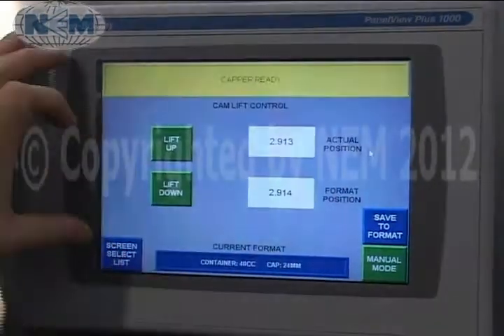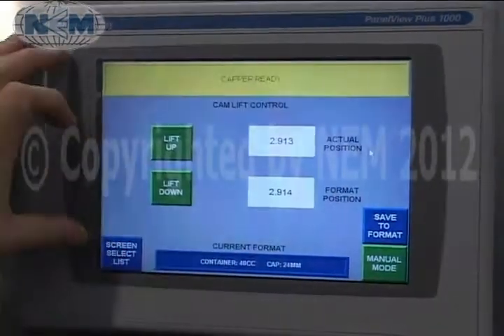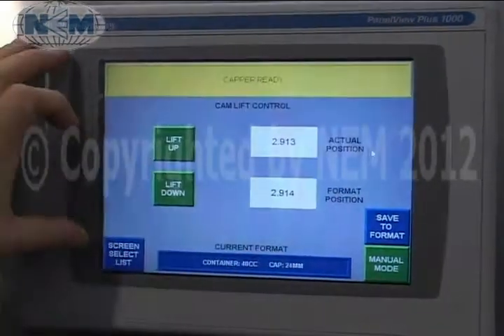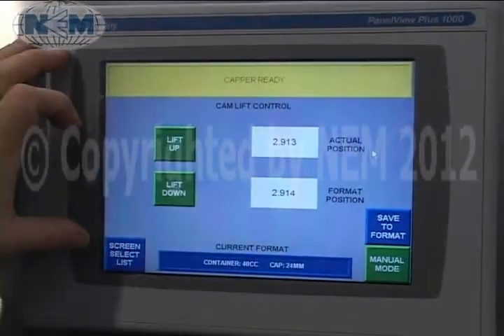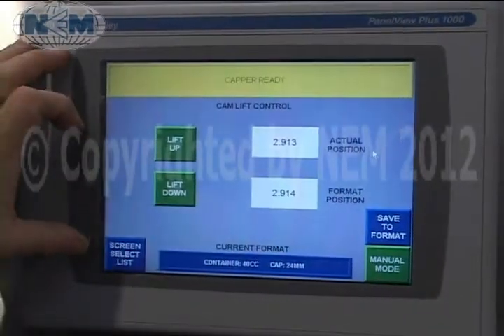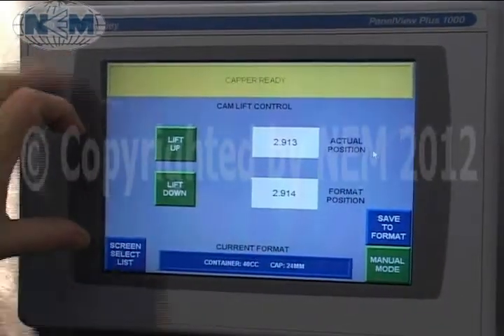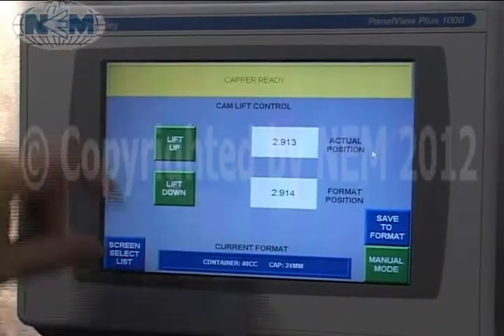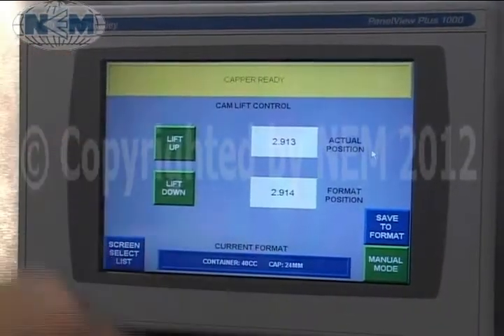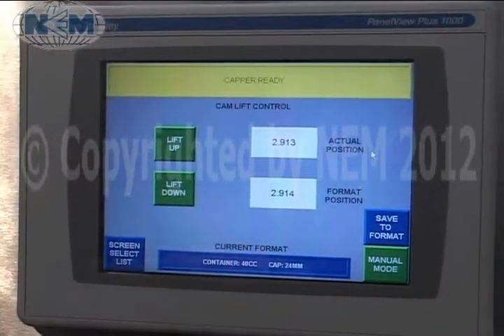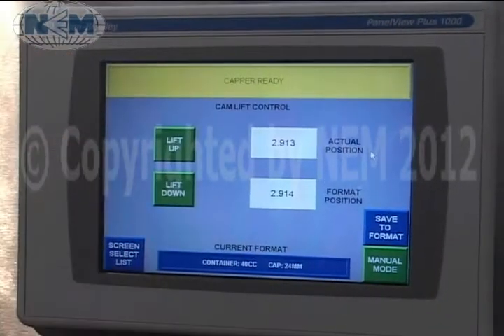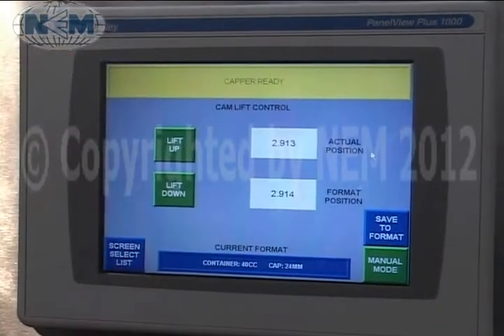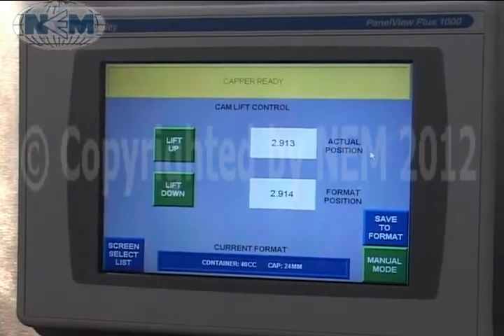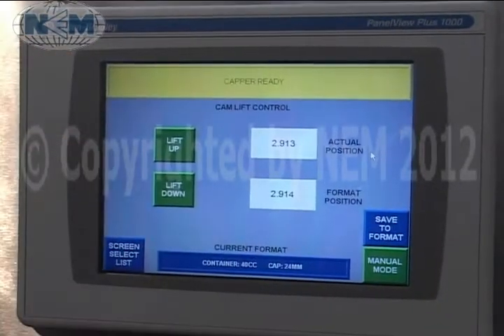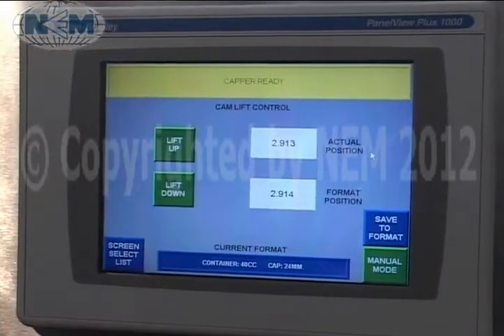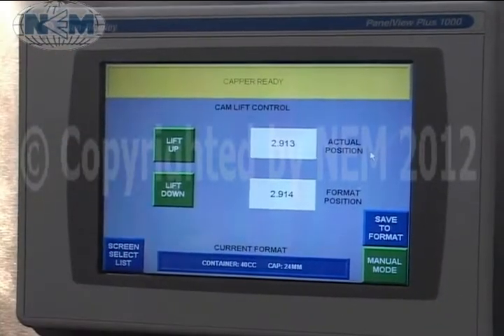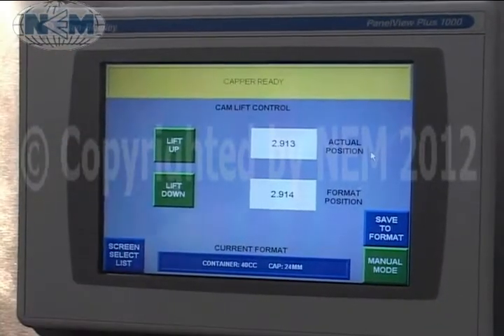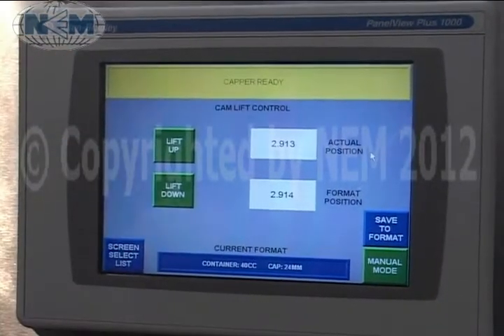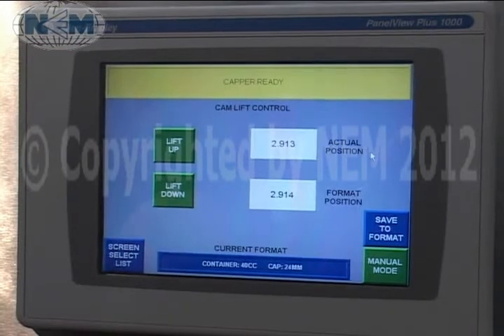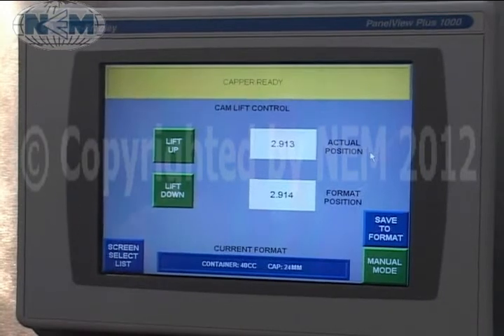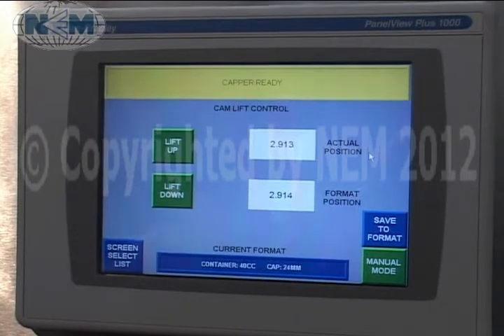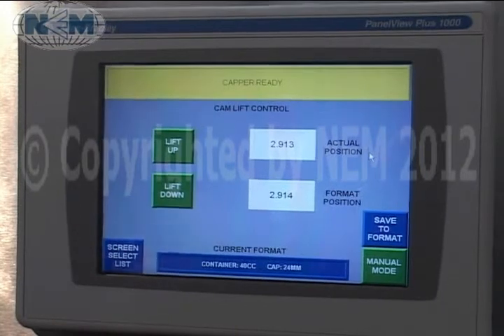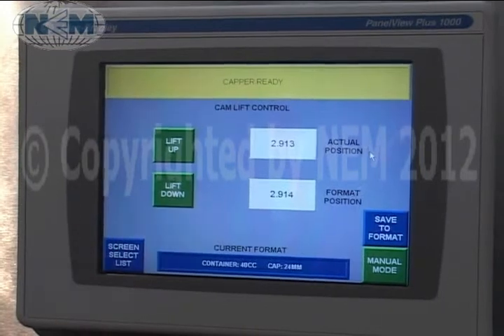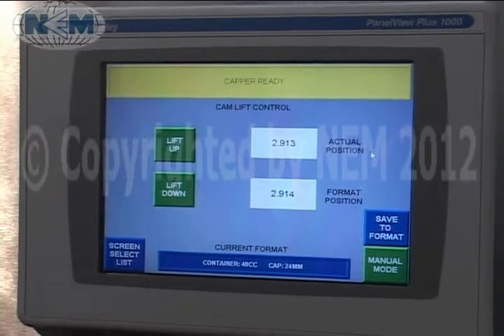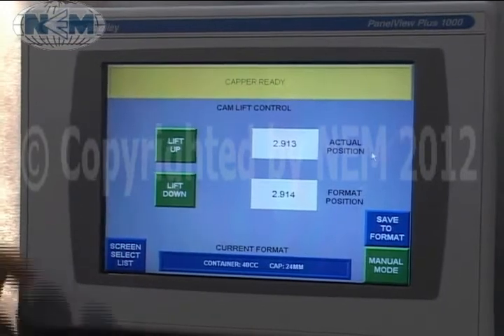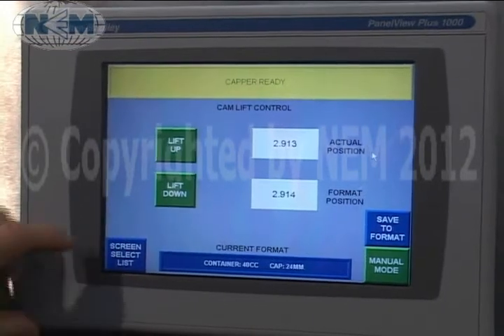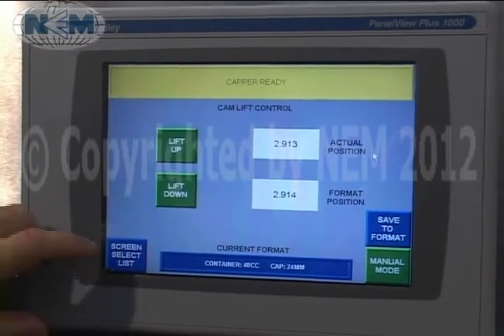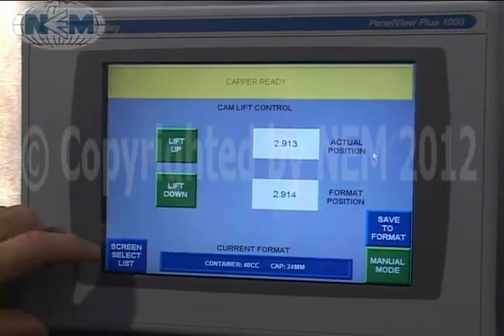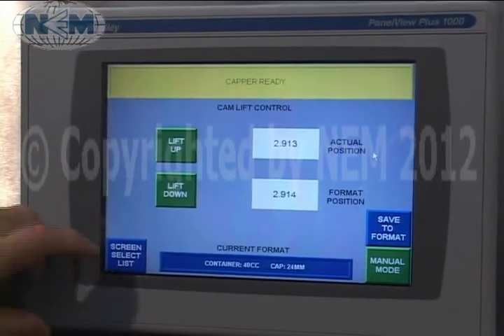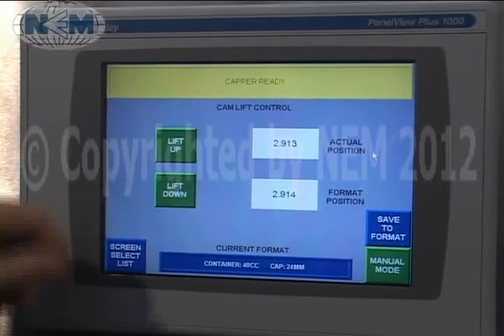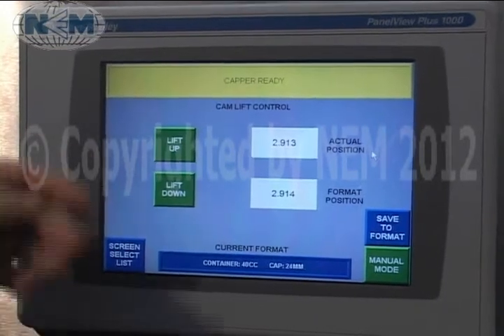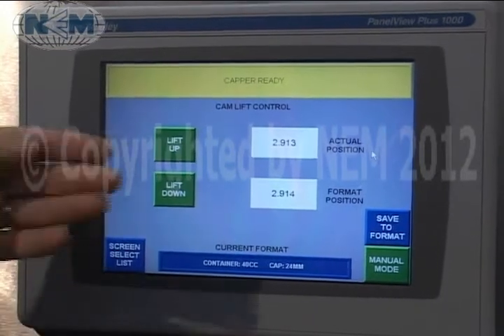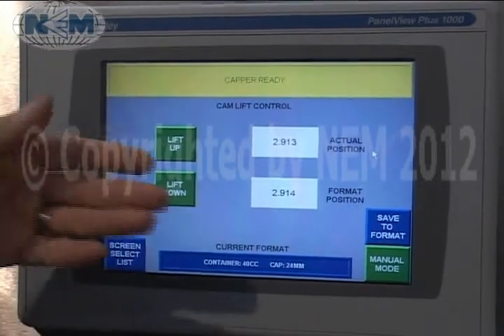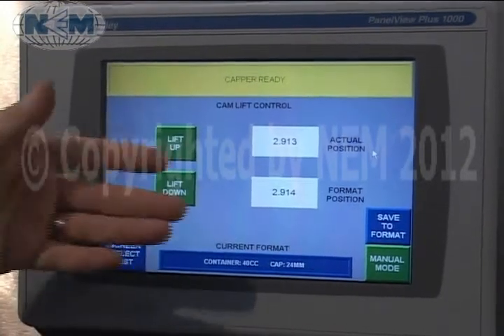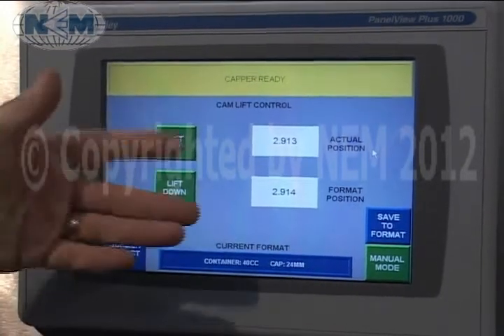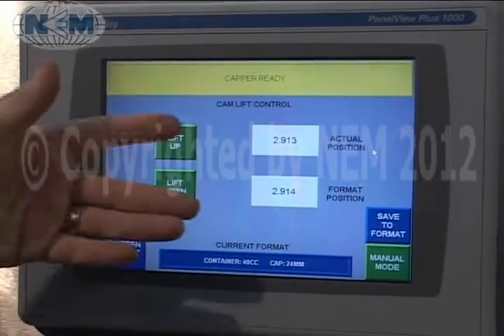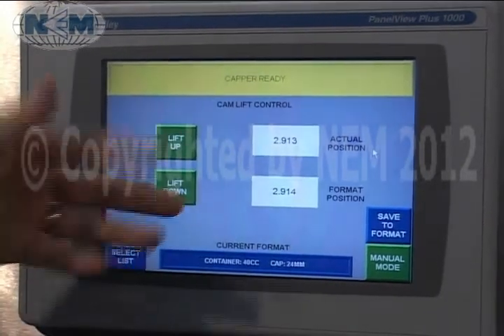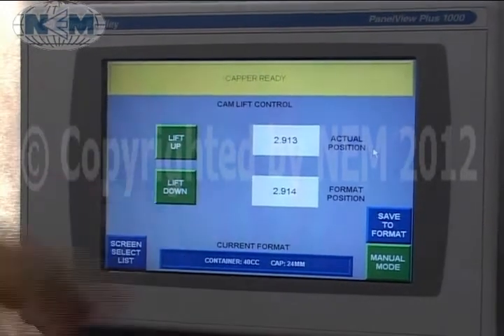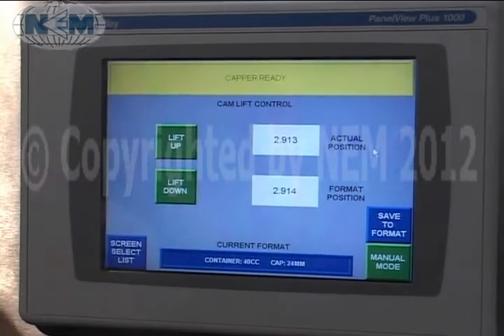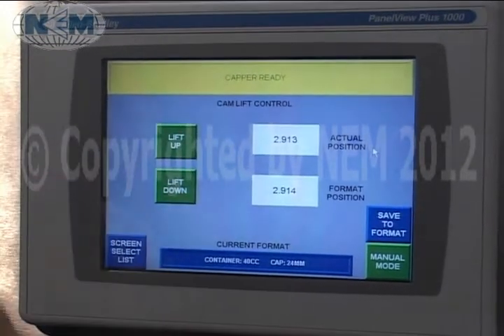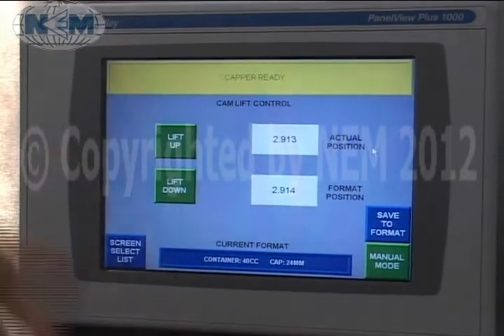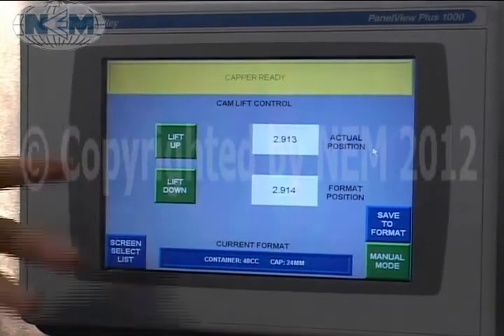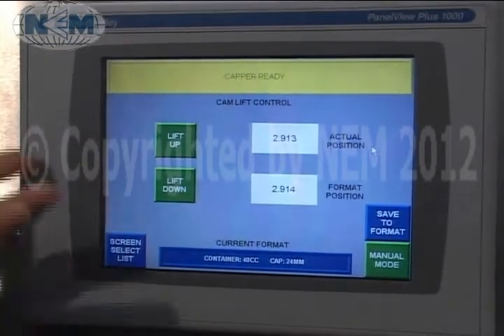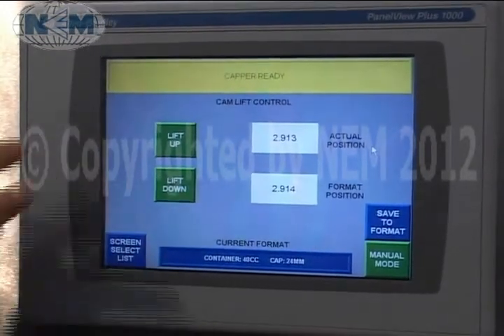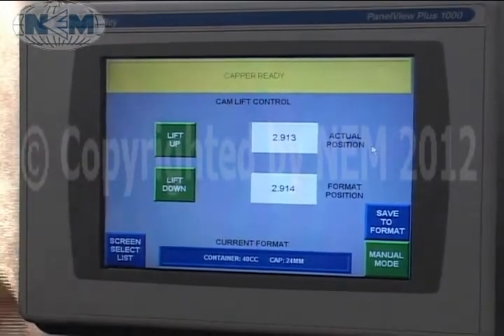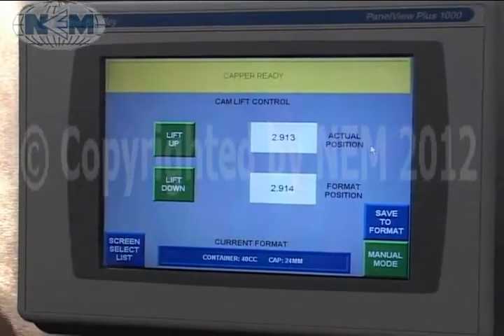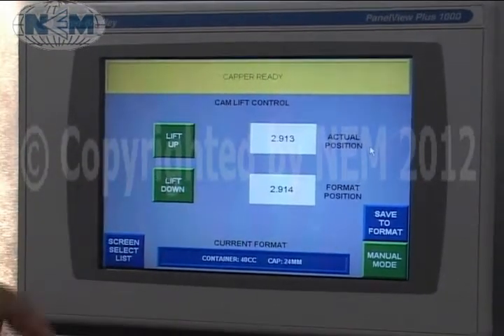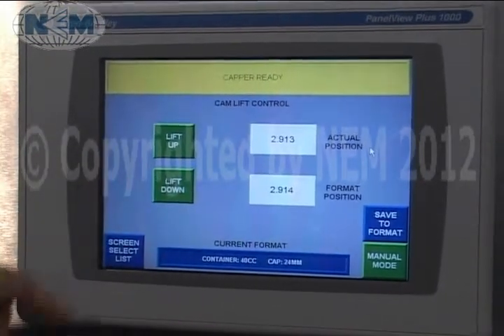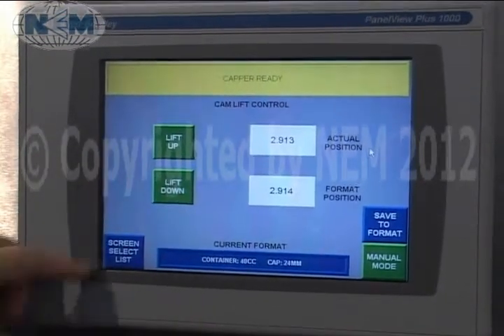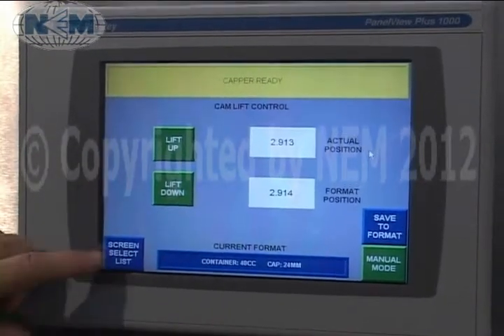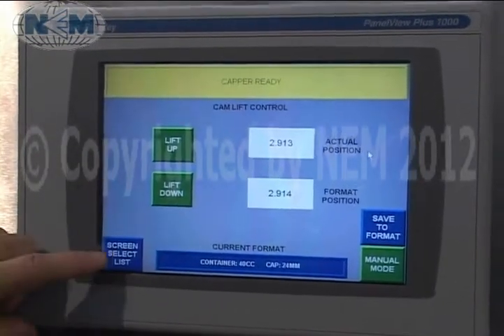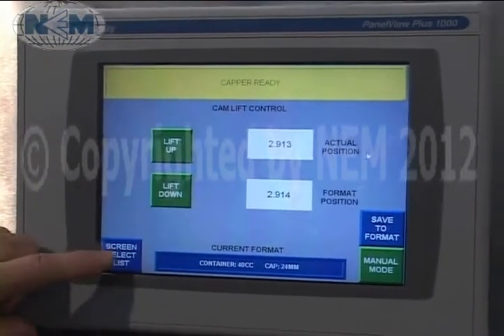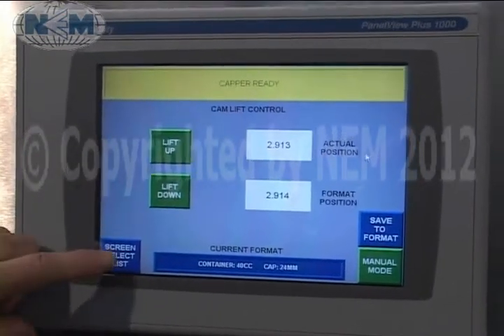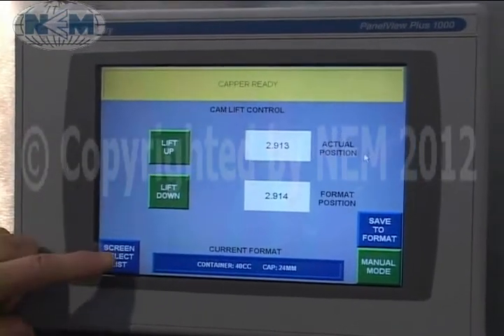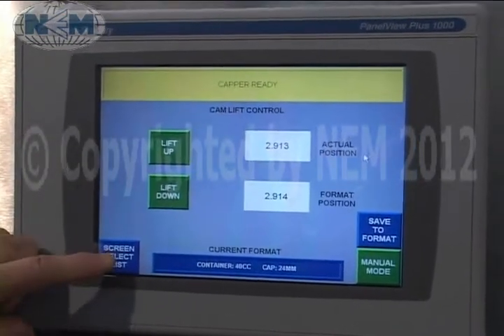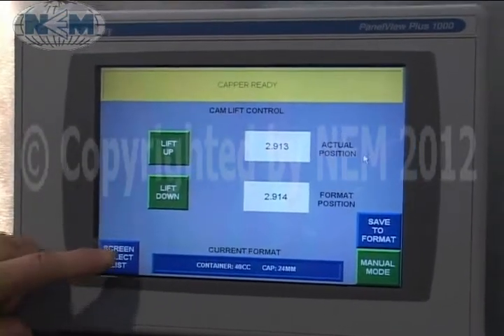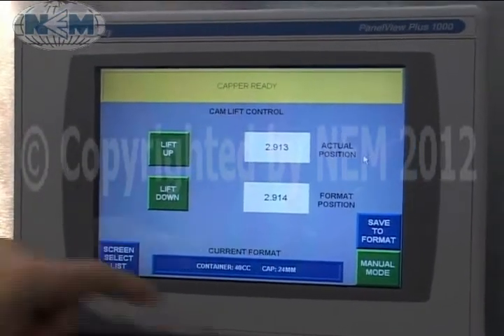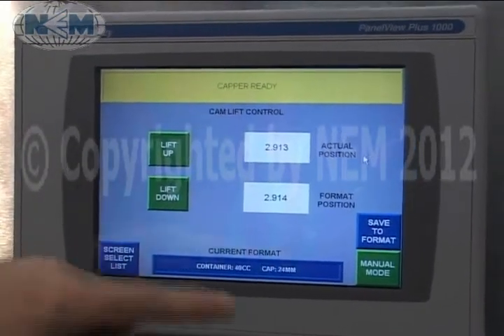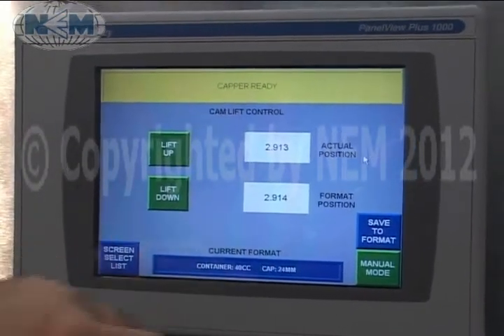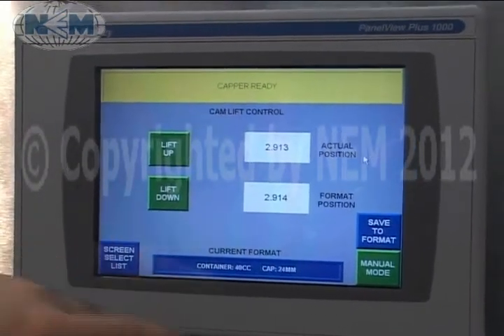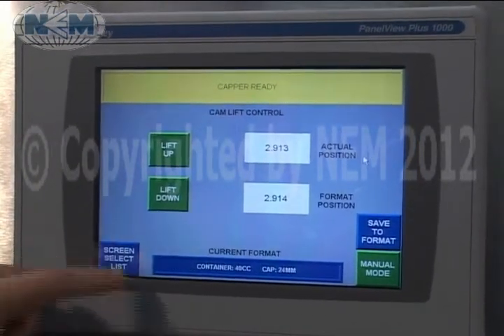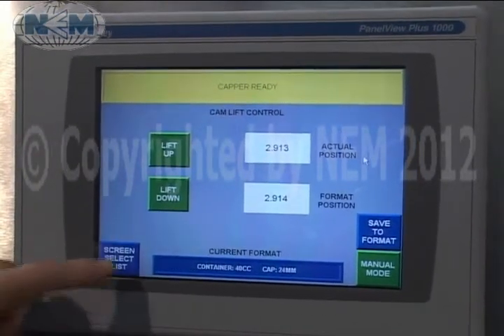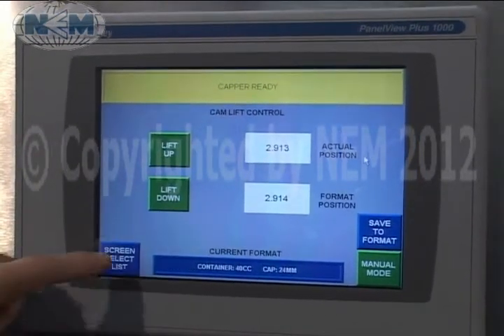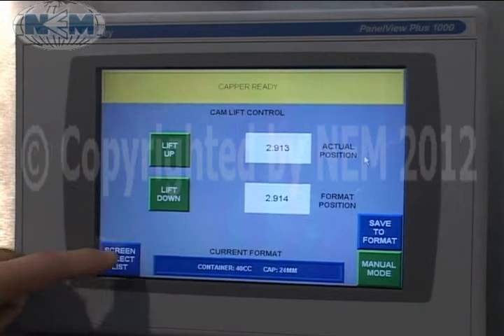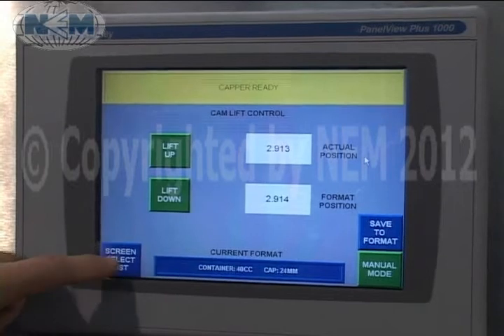Cam control — this is the cam lip for your different bottle heights. These values can be stored in memory and recalled with each recipe.